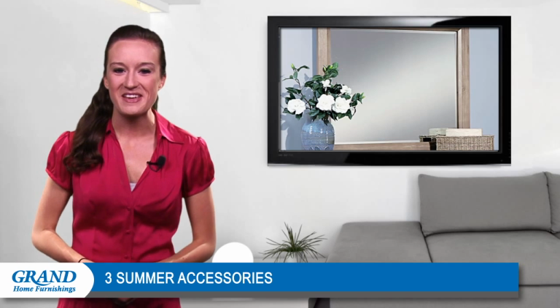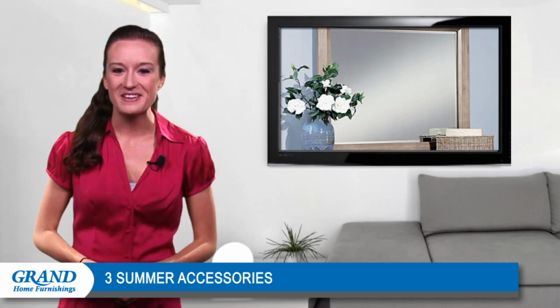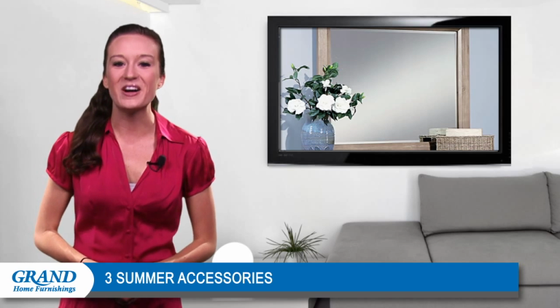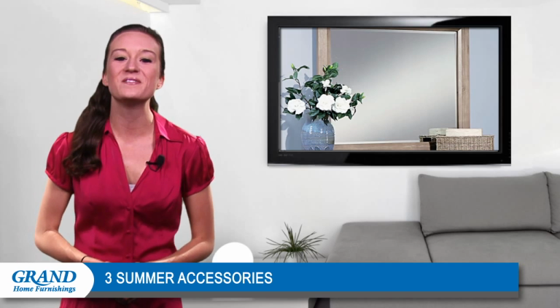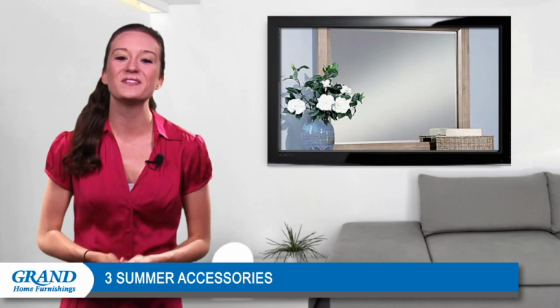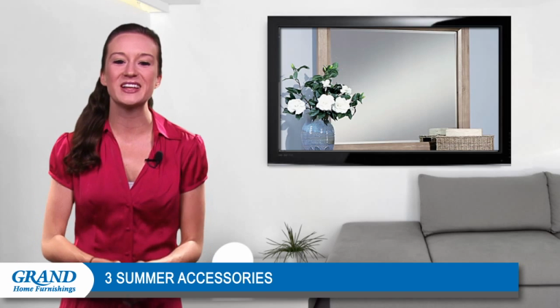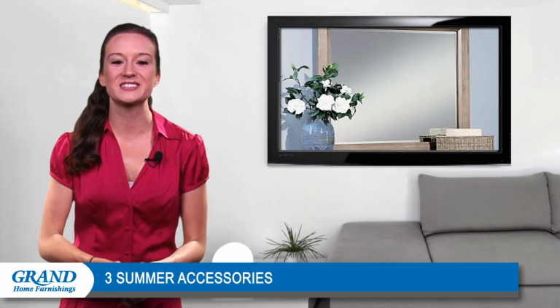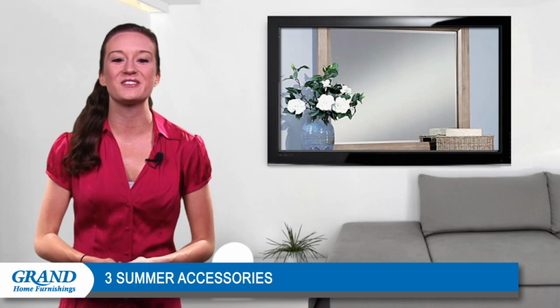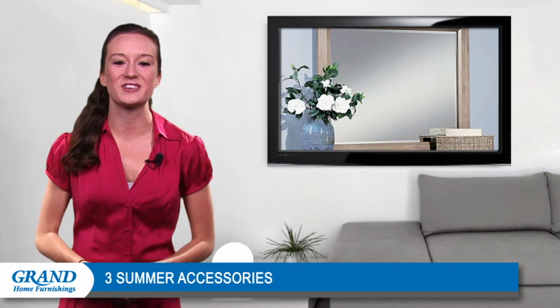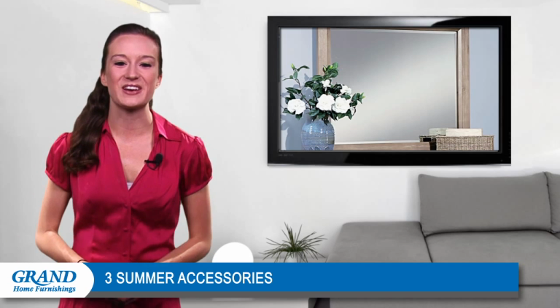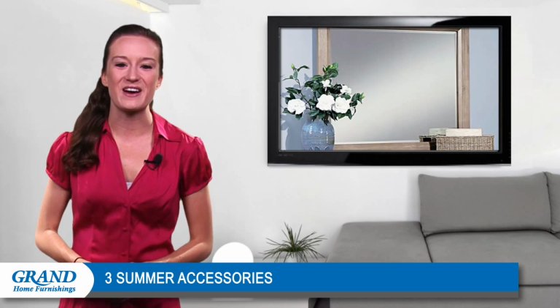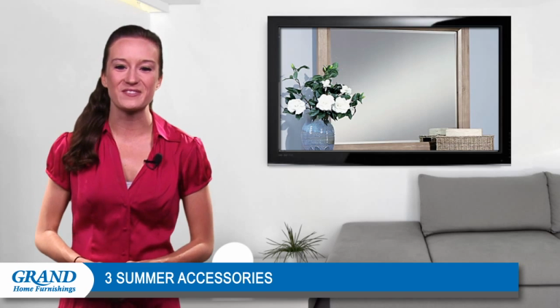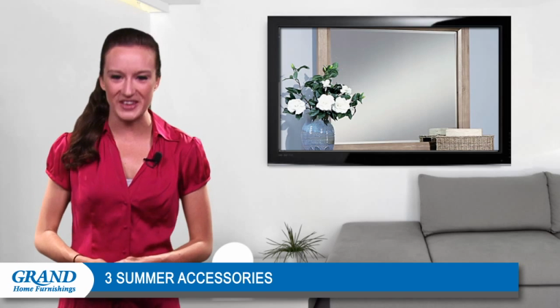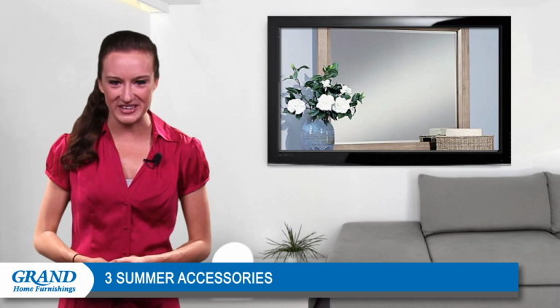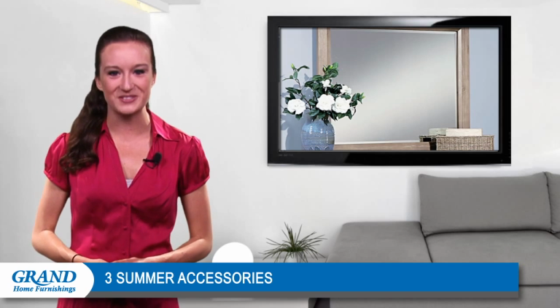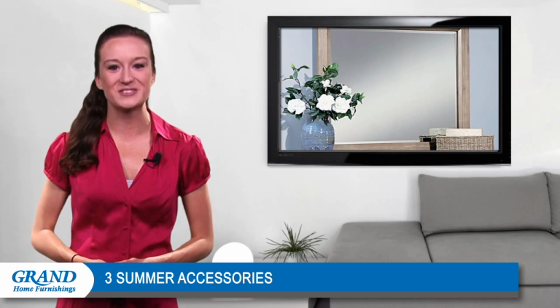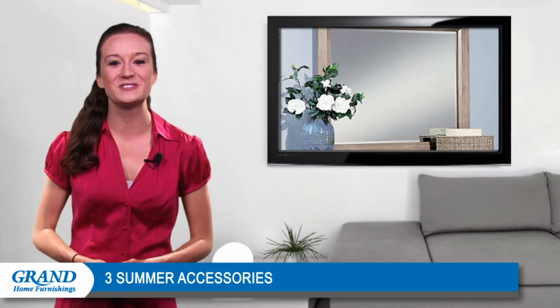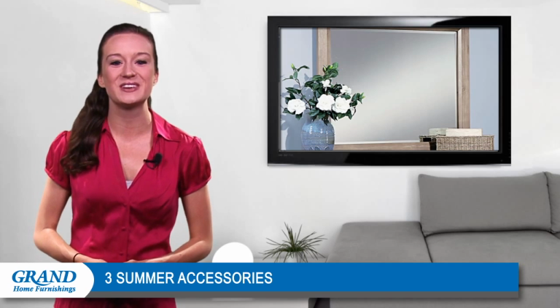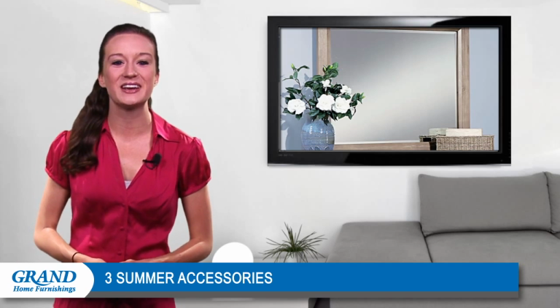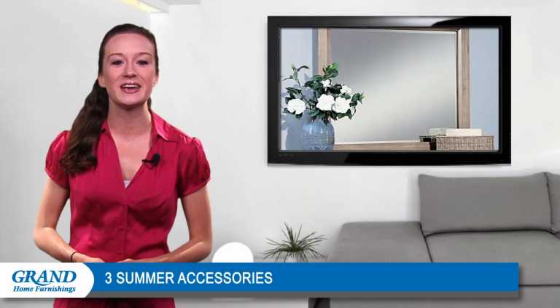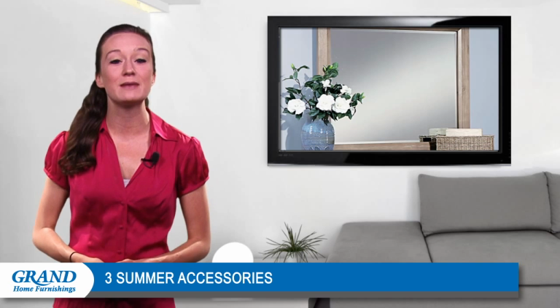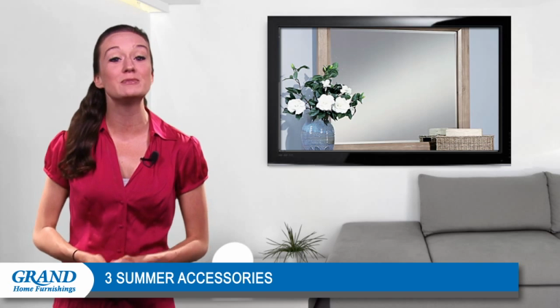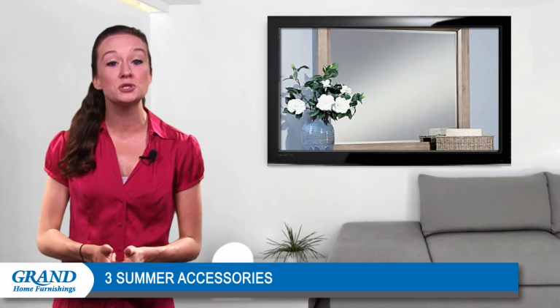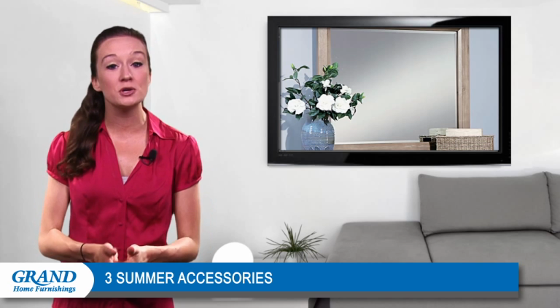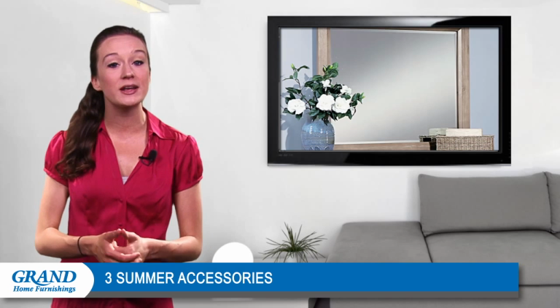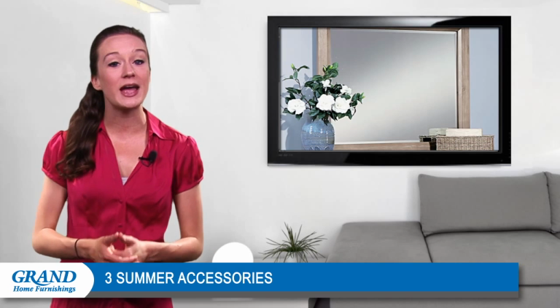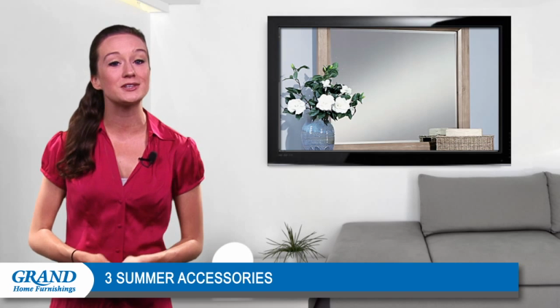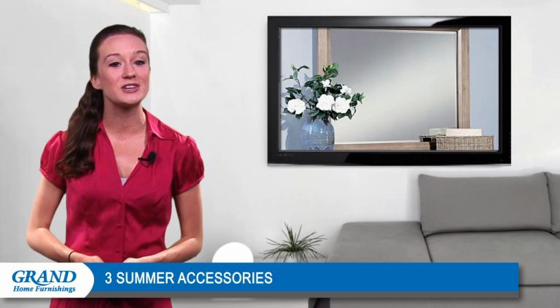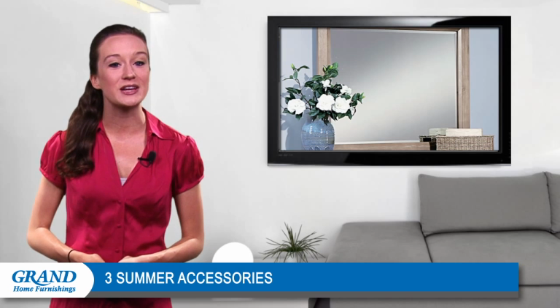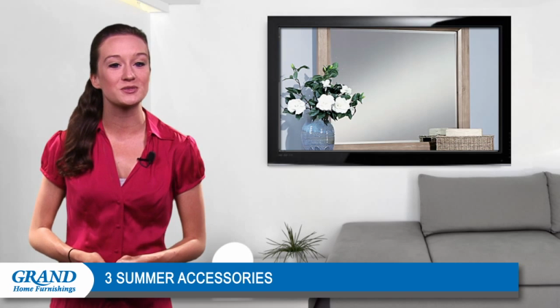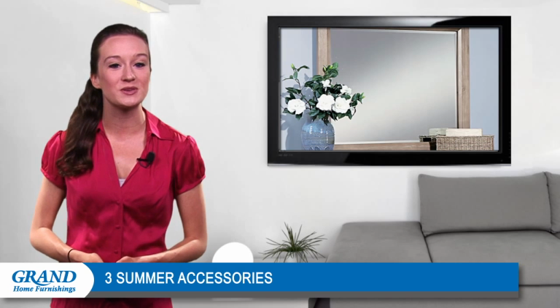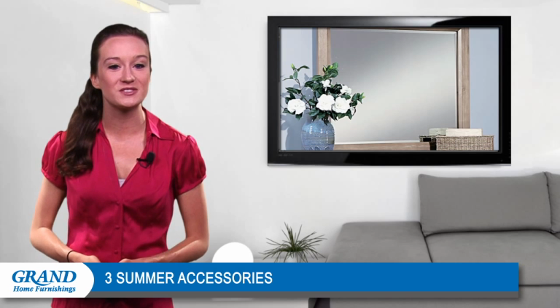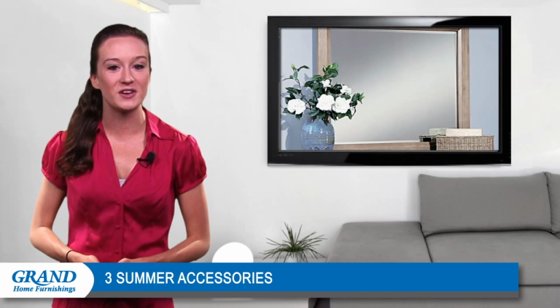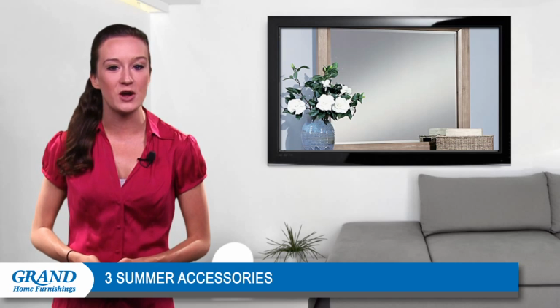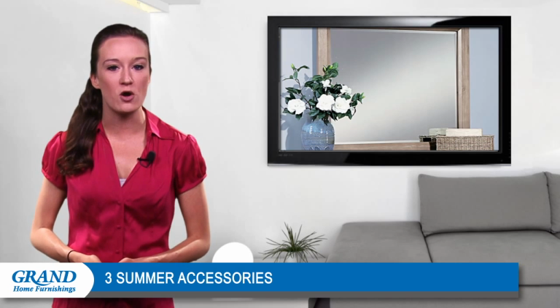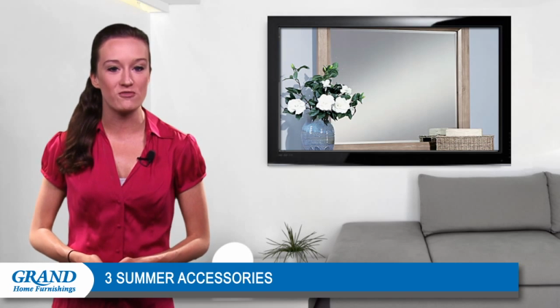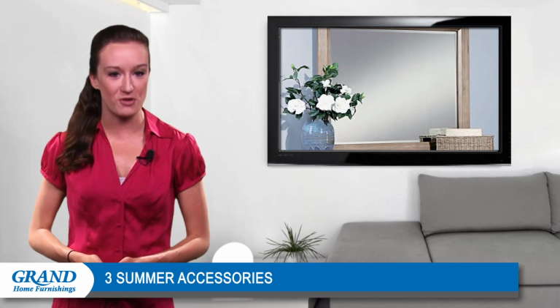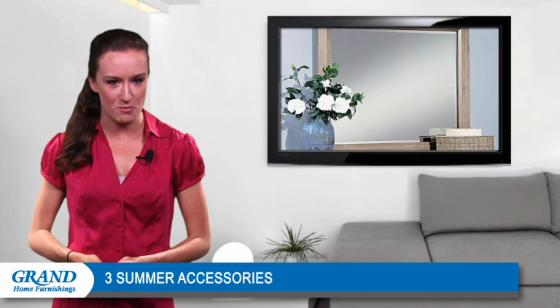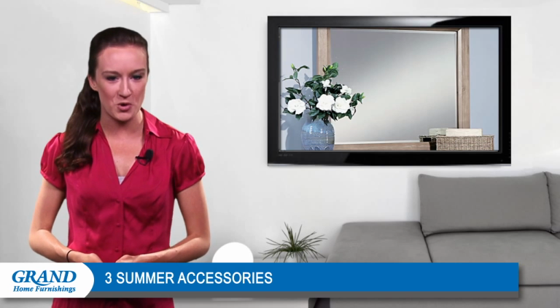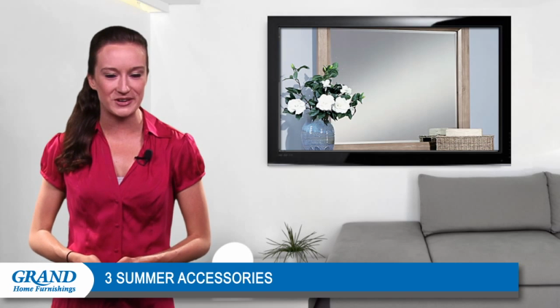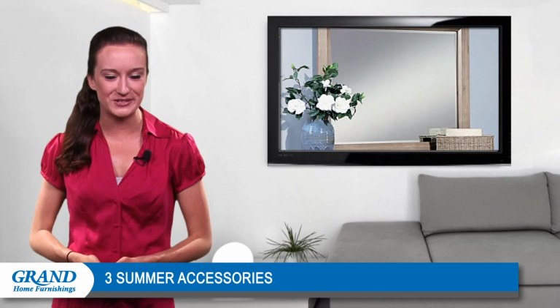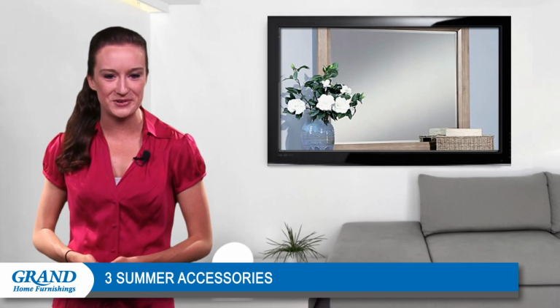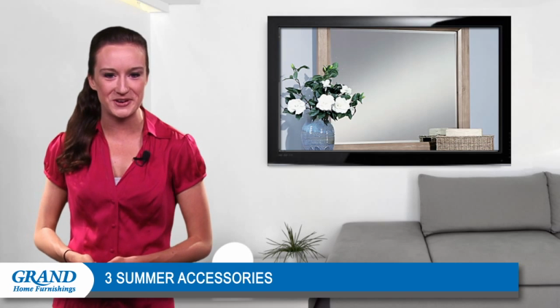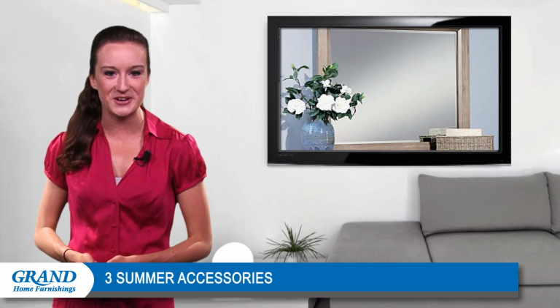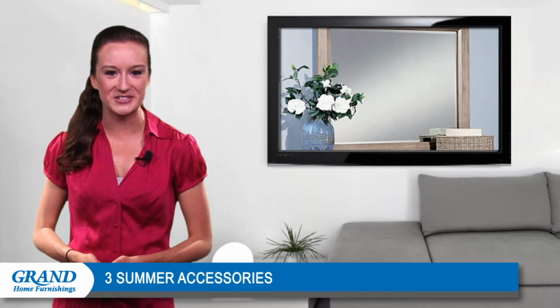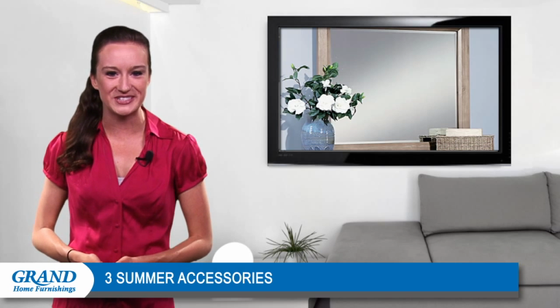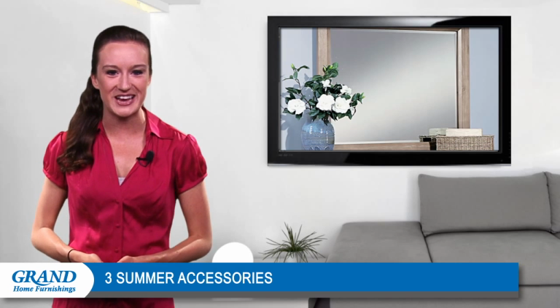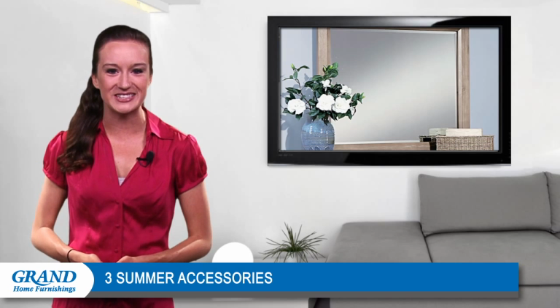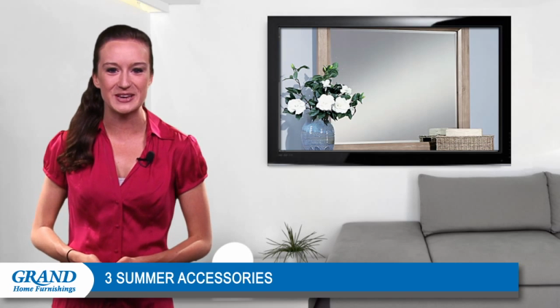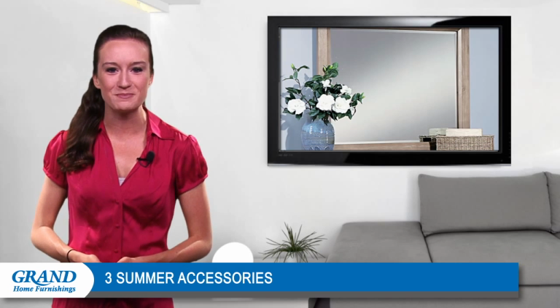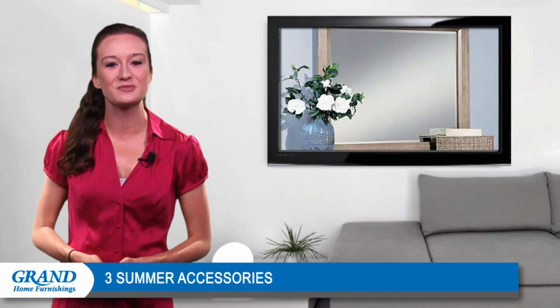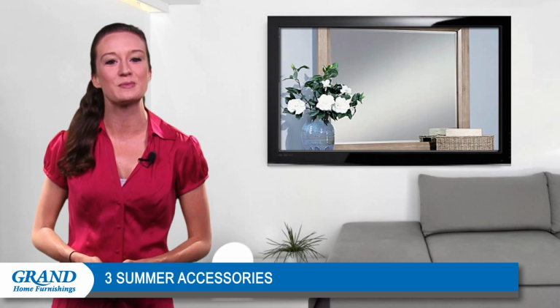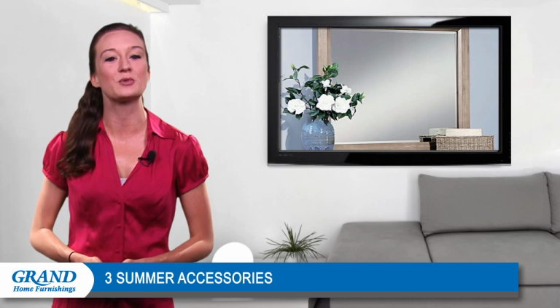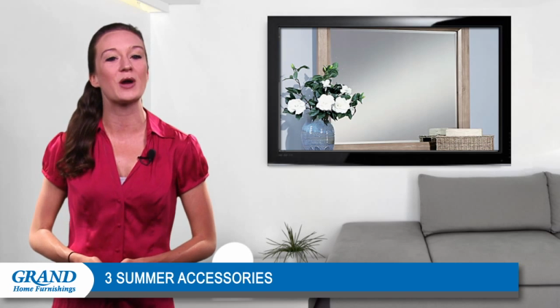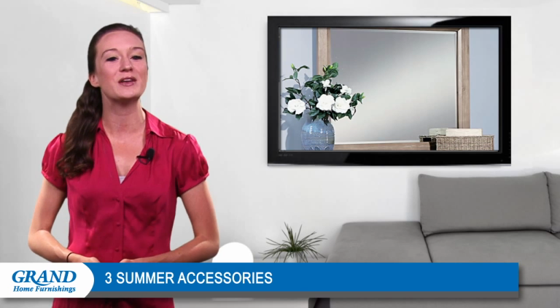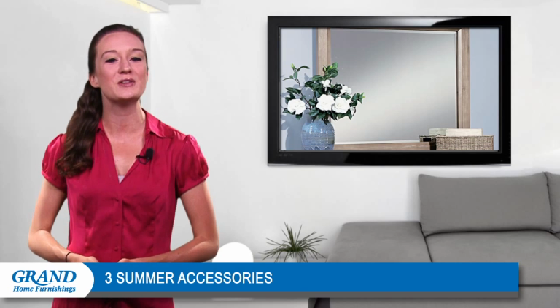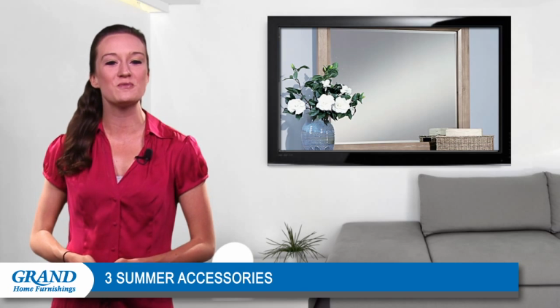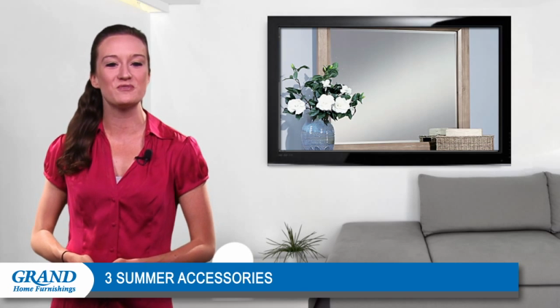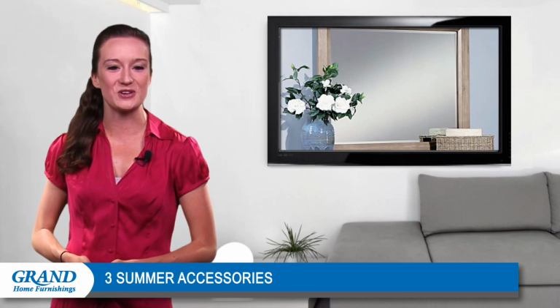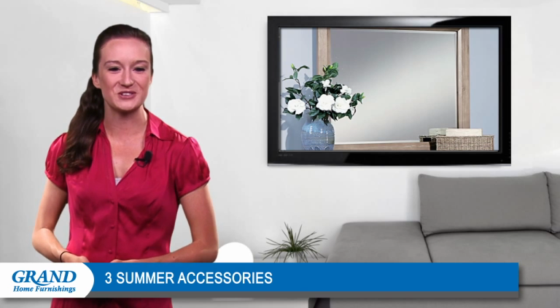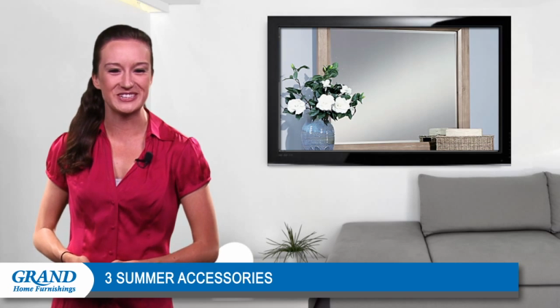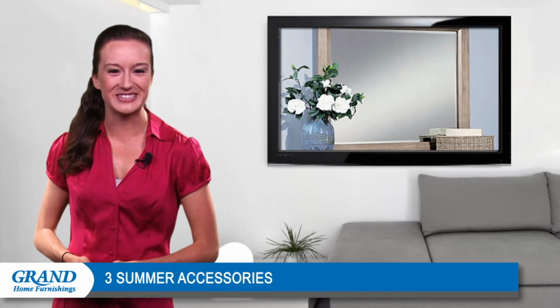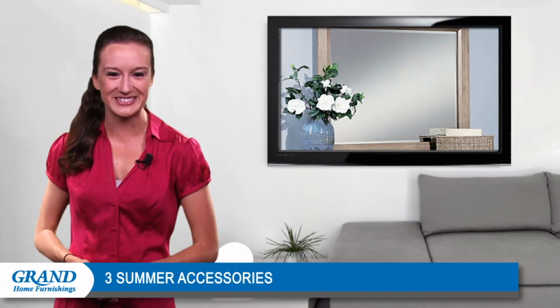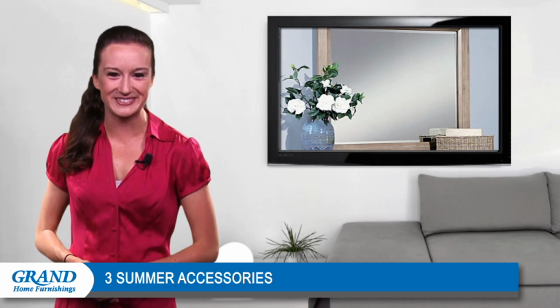Well, that's all for now. Thanks for tuning in and be sure to catch next week's video for more interior design tips from Grand Home Furnishings.